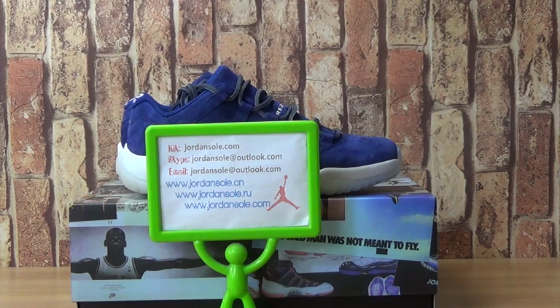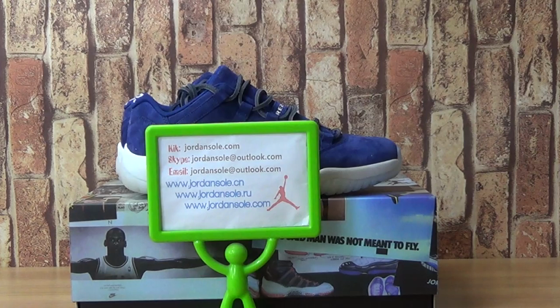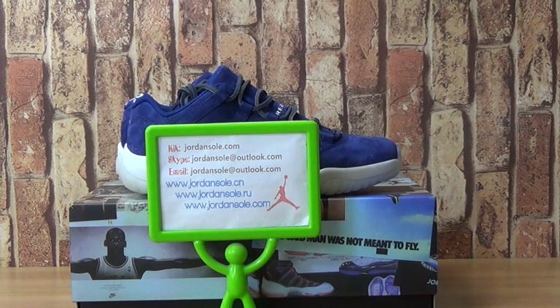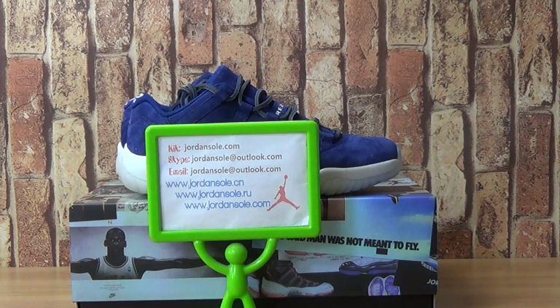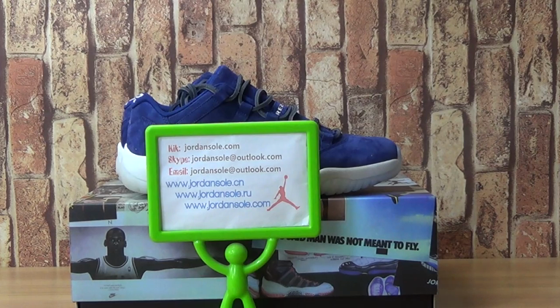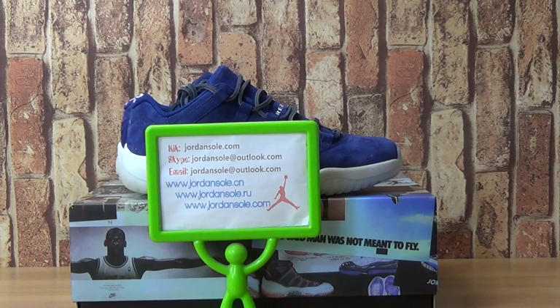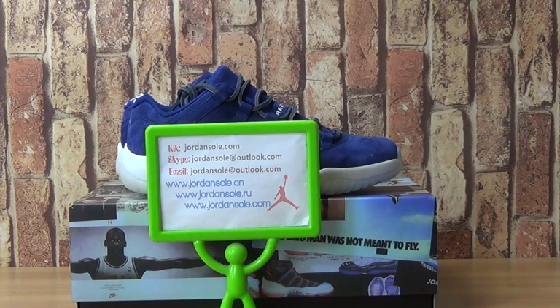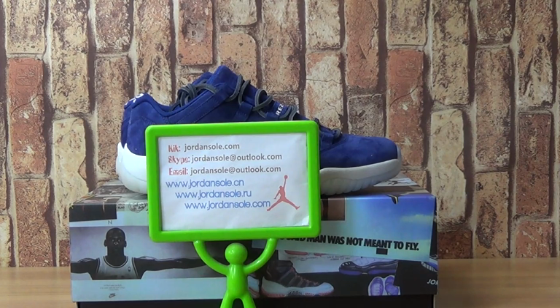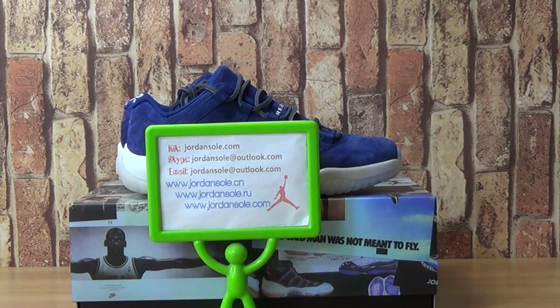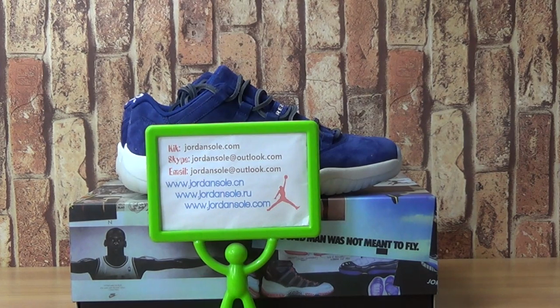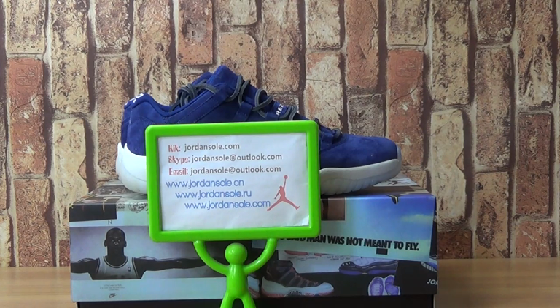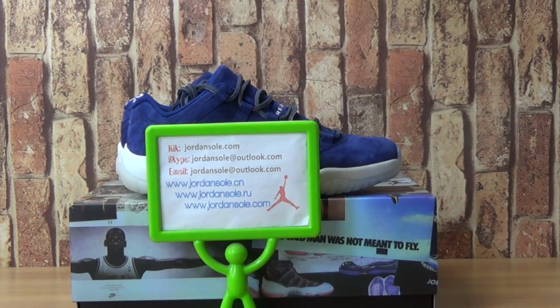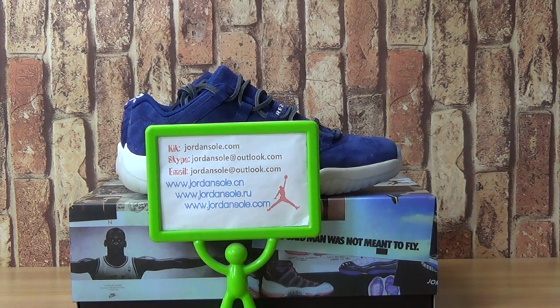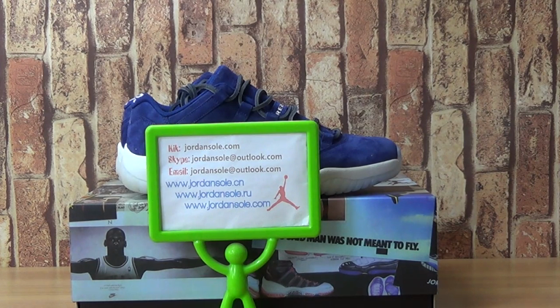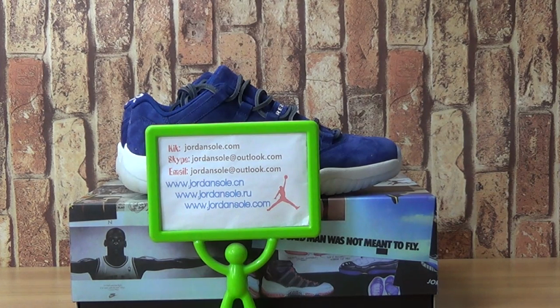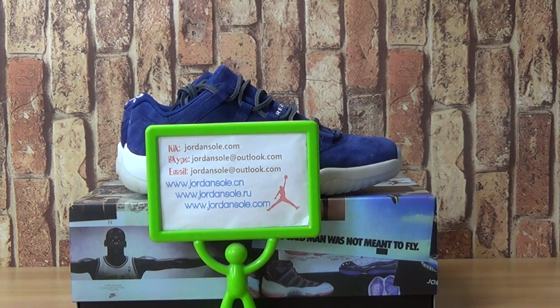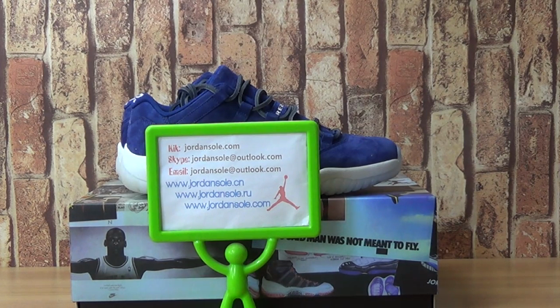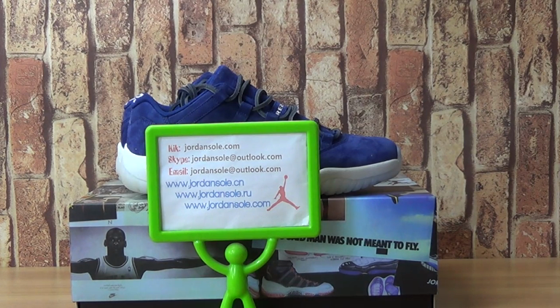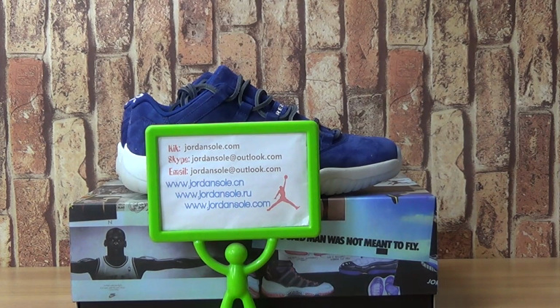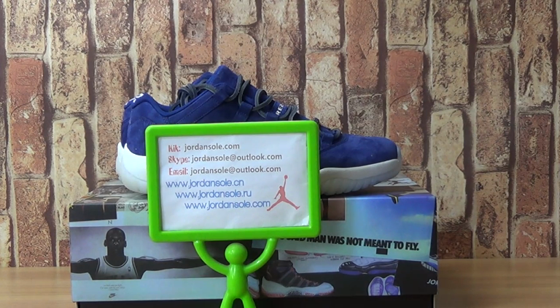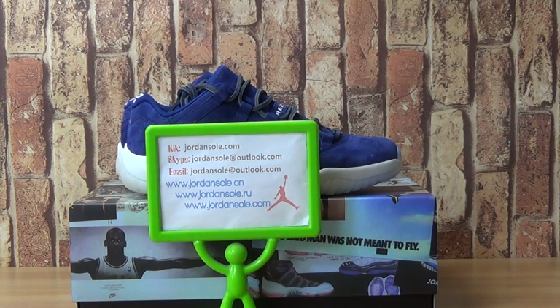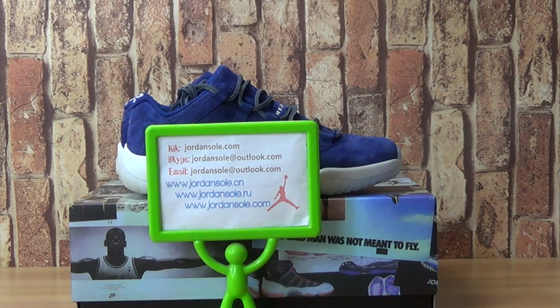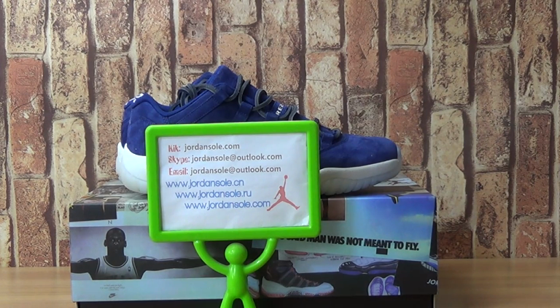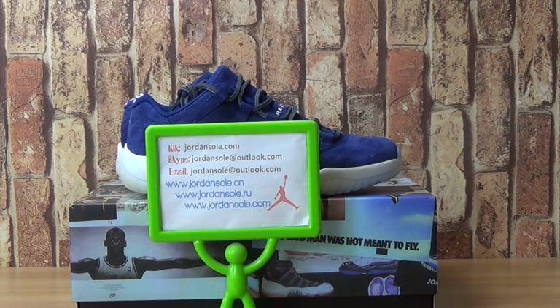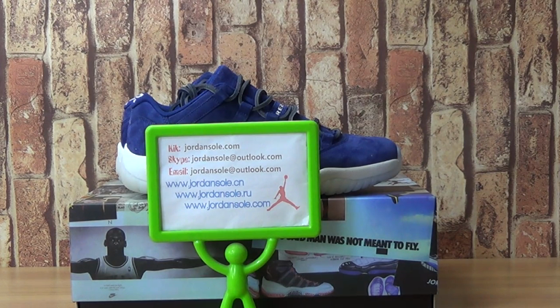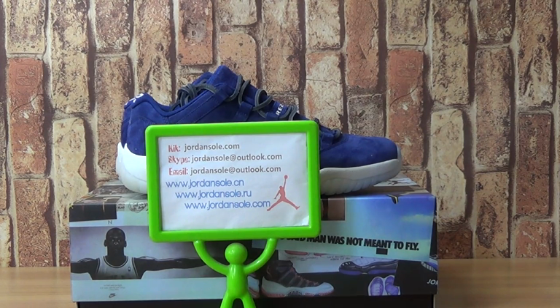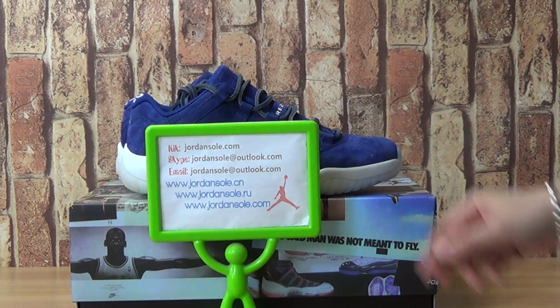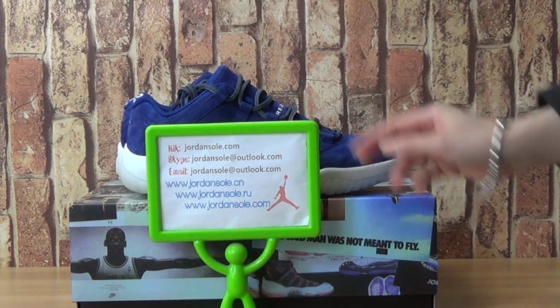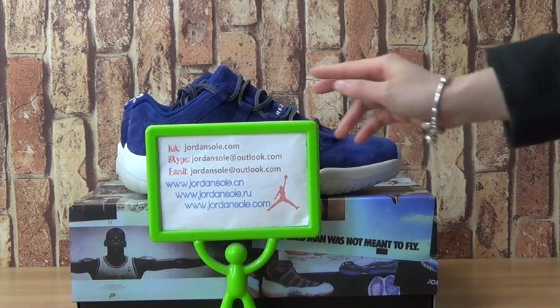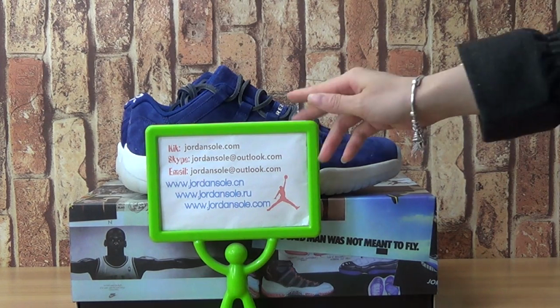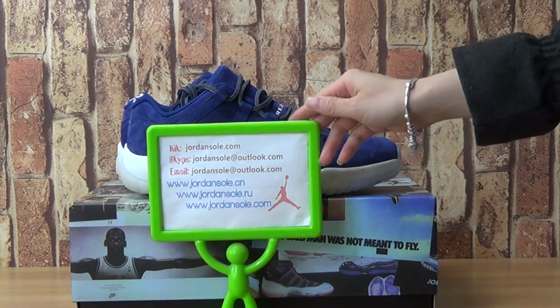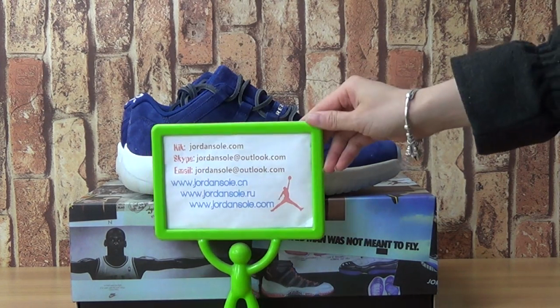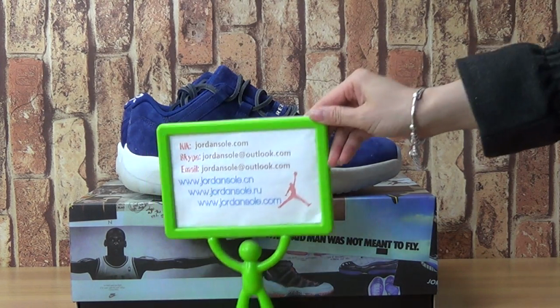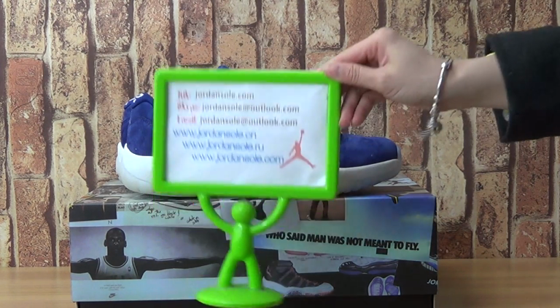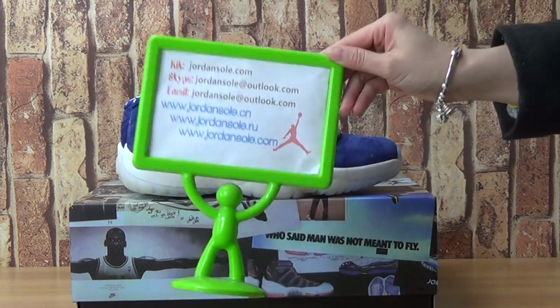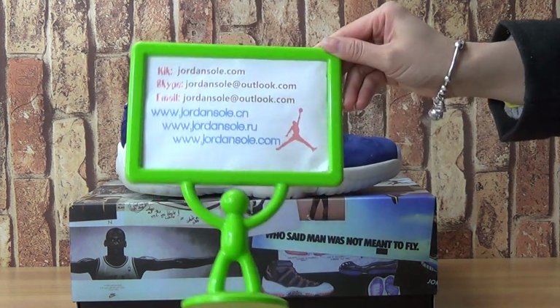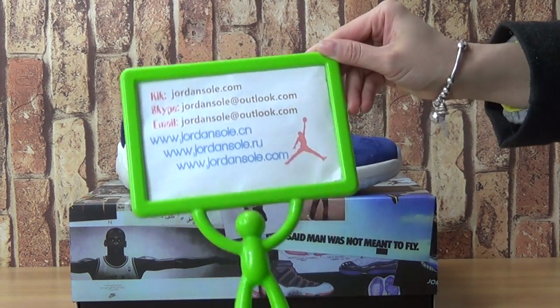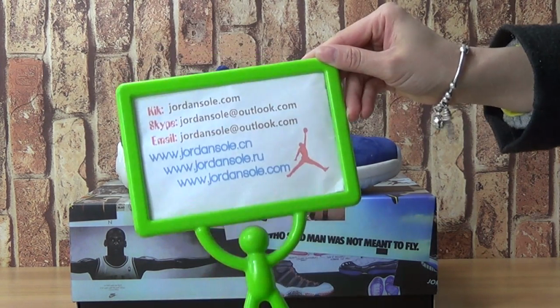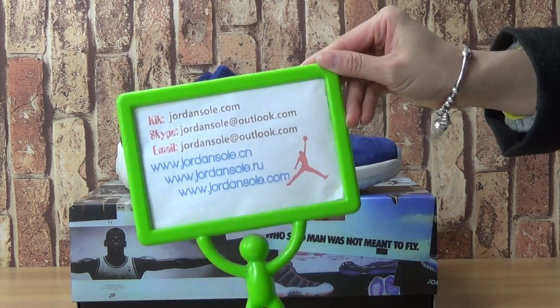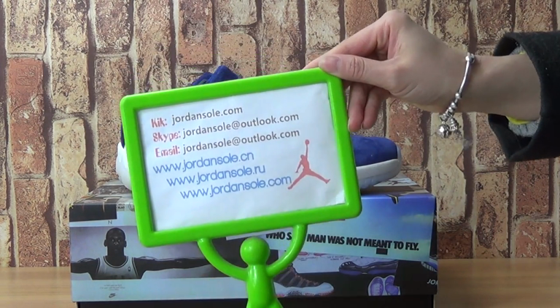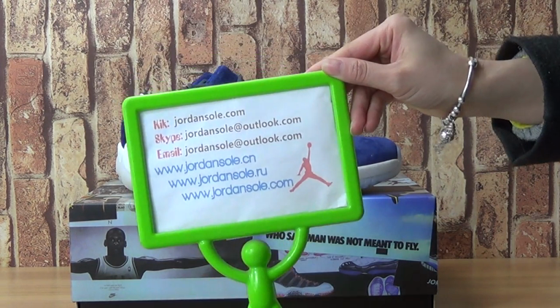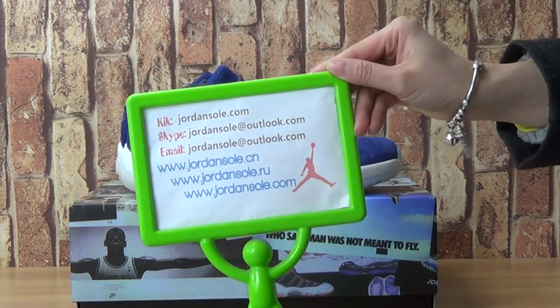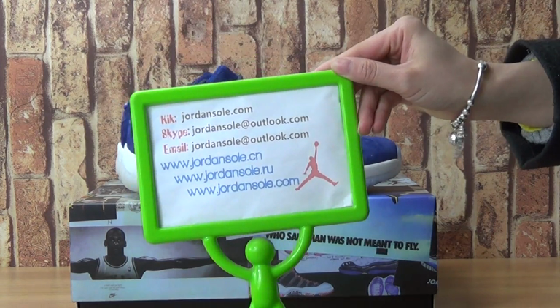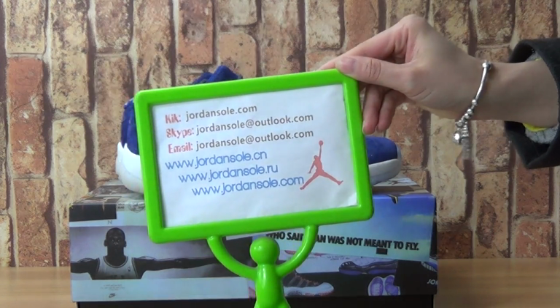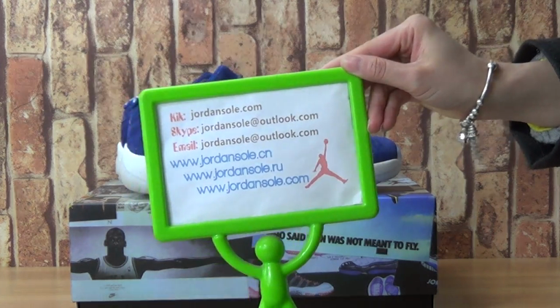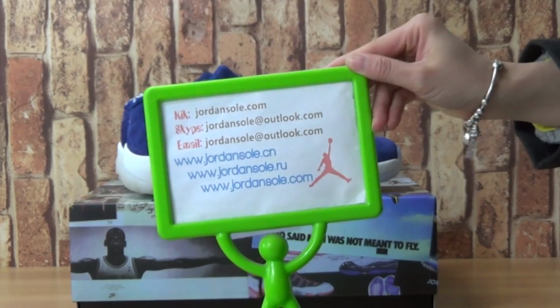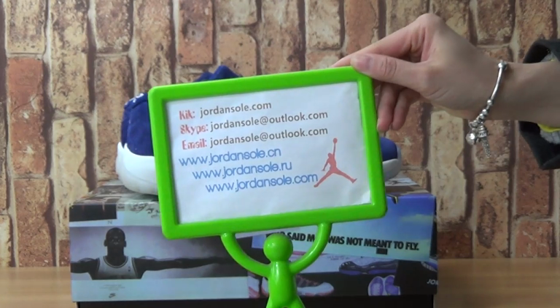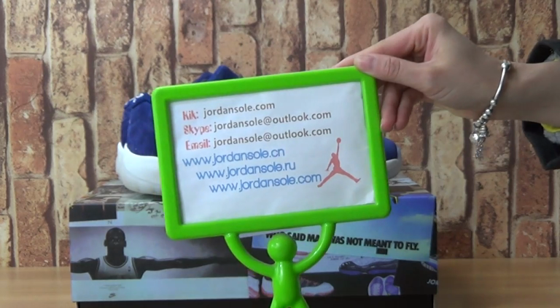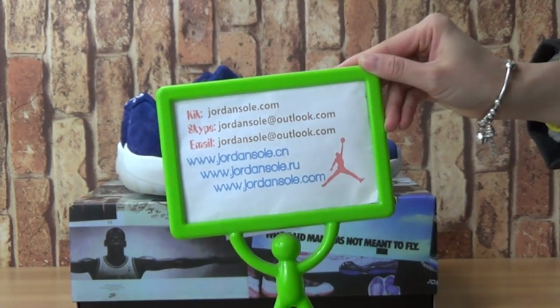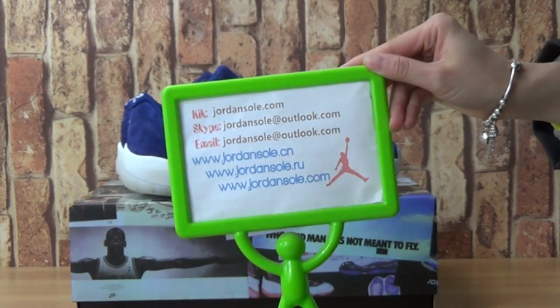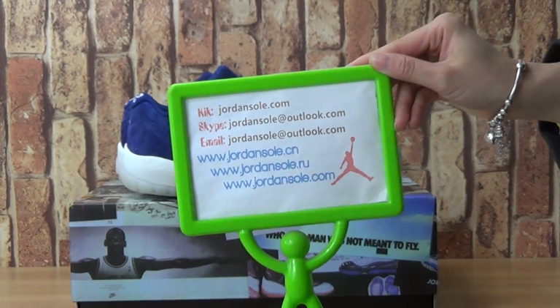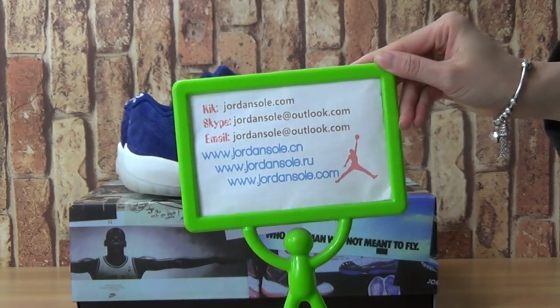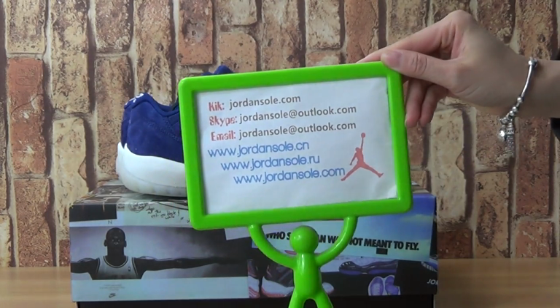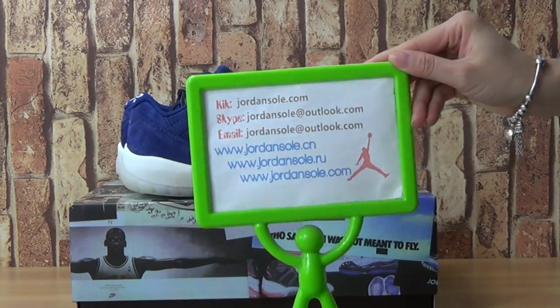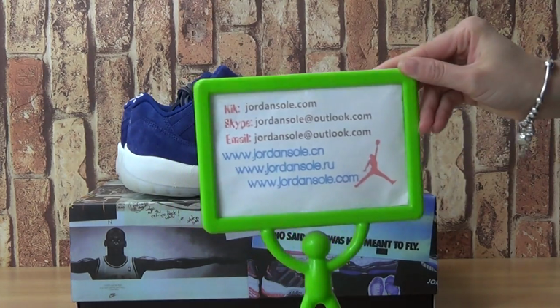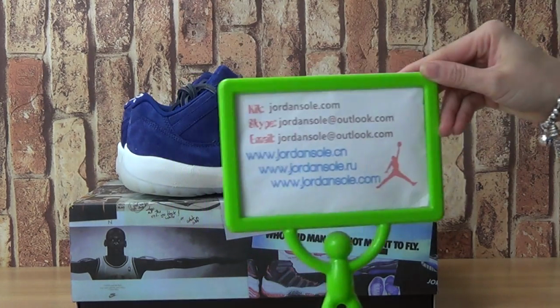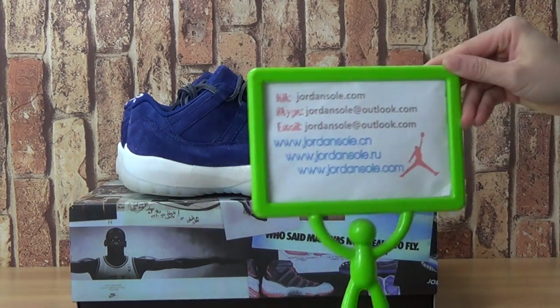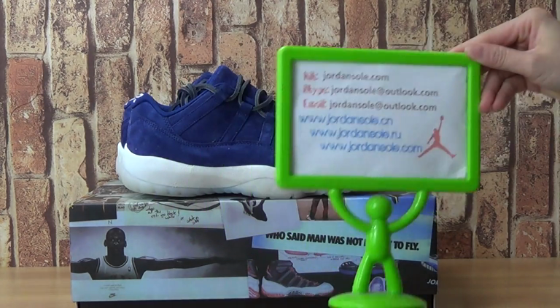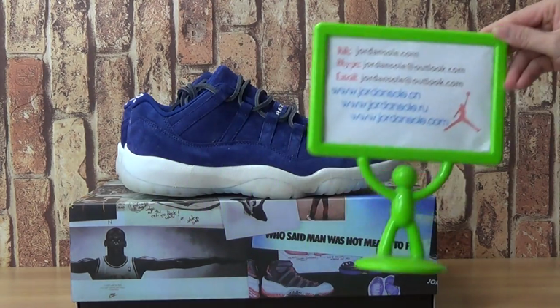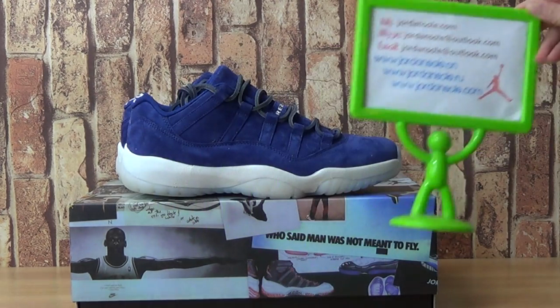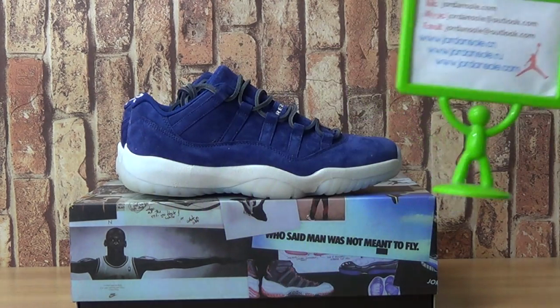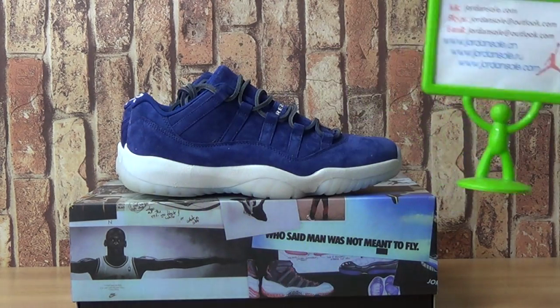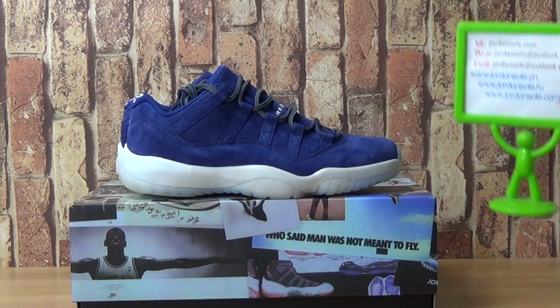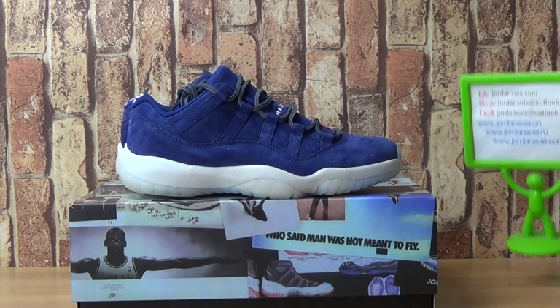Hello everybody, good afternoon. This is from JordanSoldCN, or JordanSold at JordanSold.com.